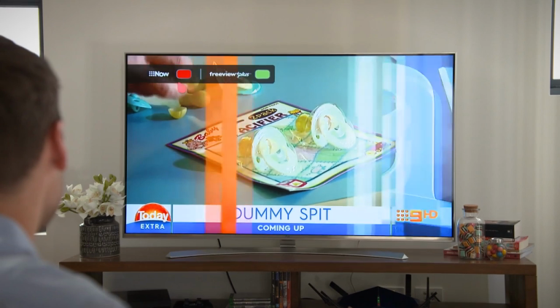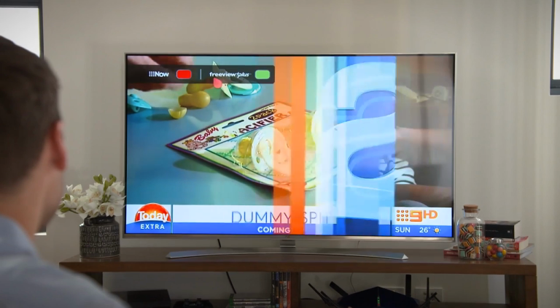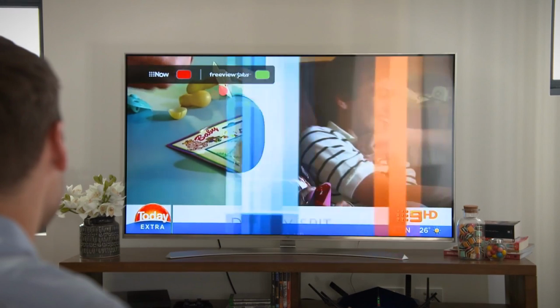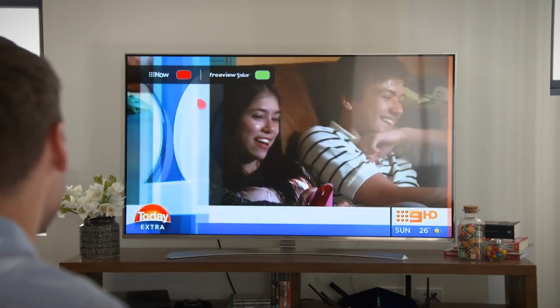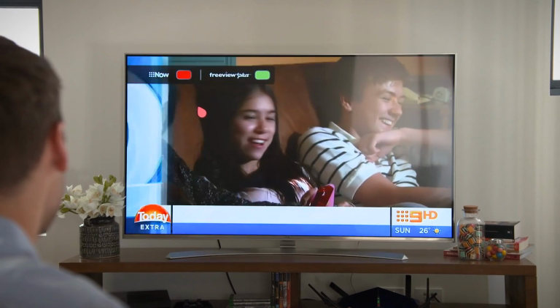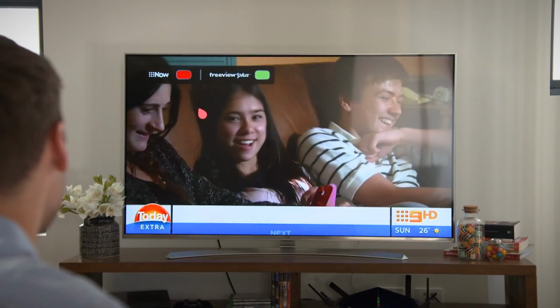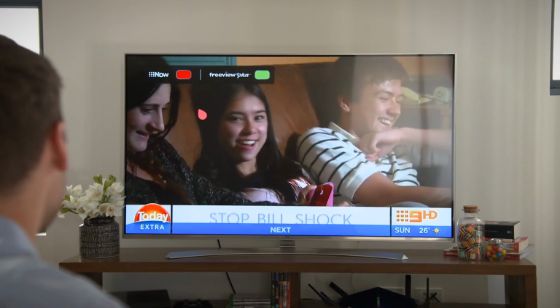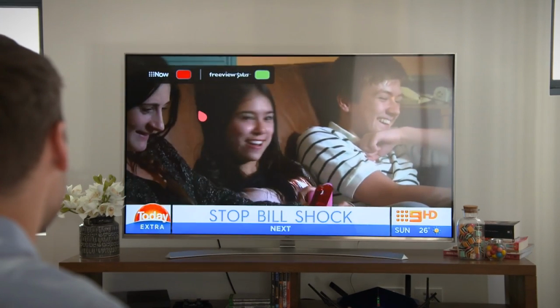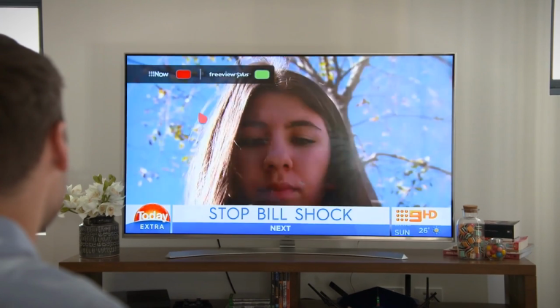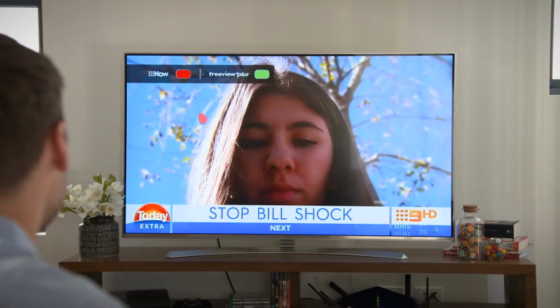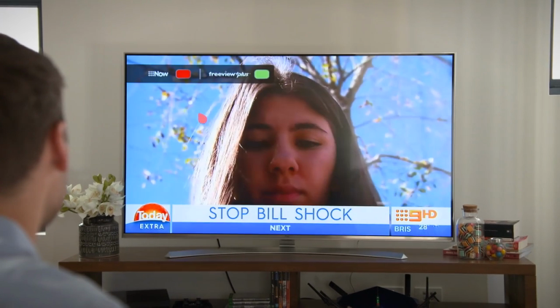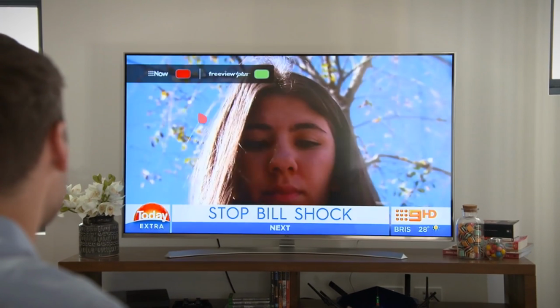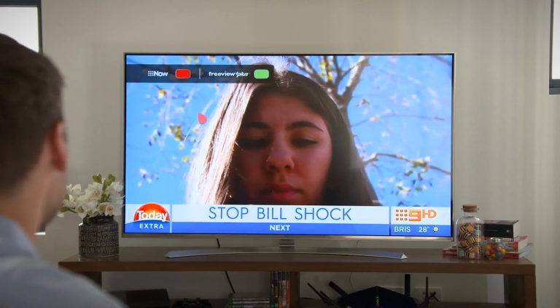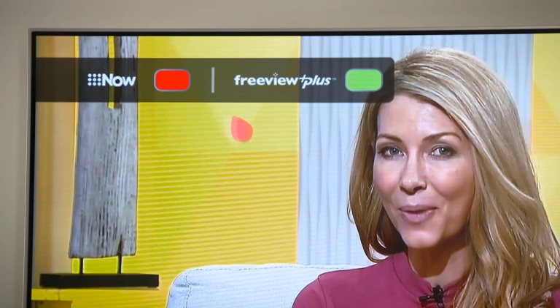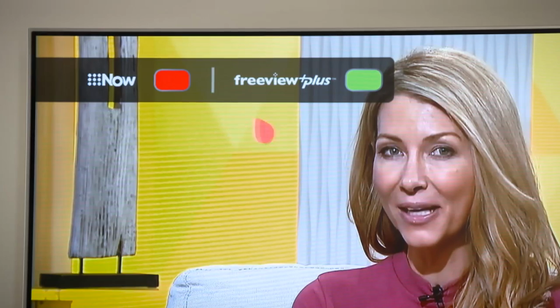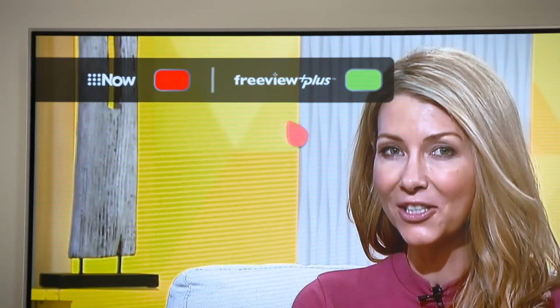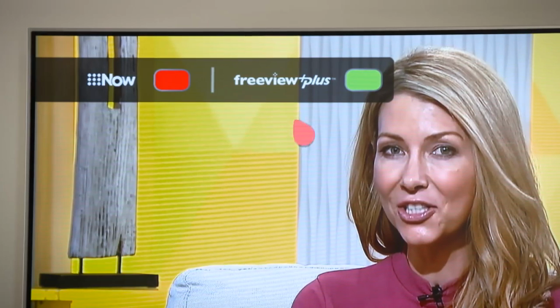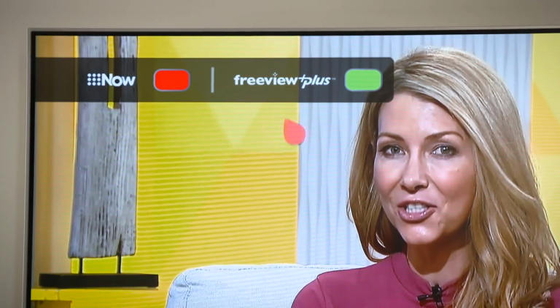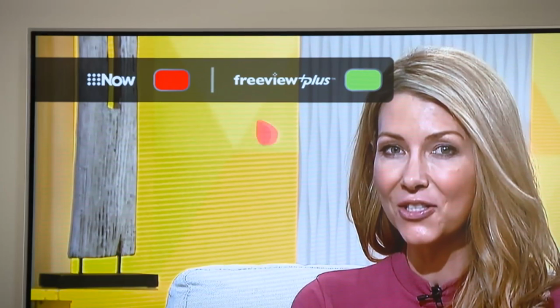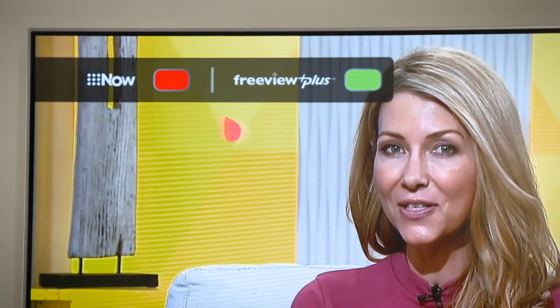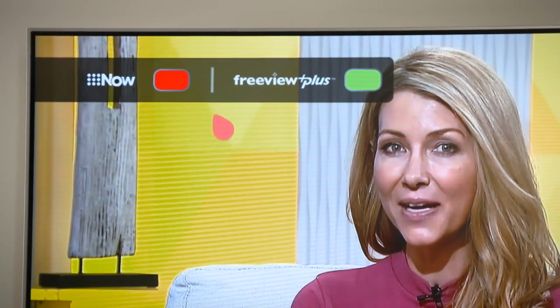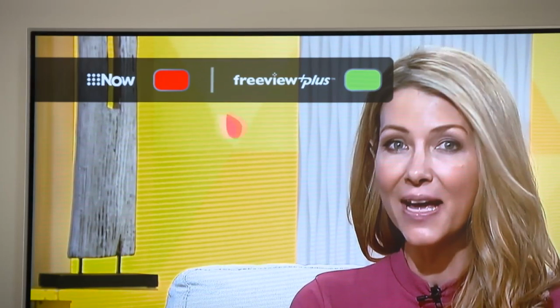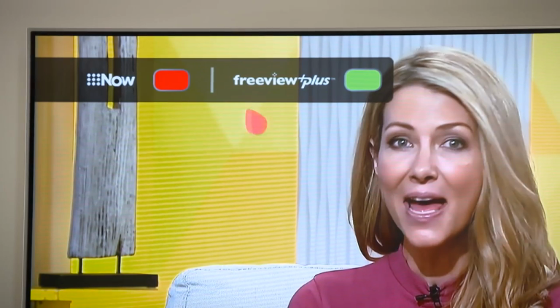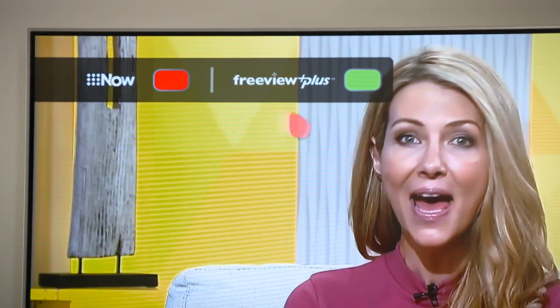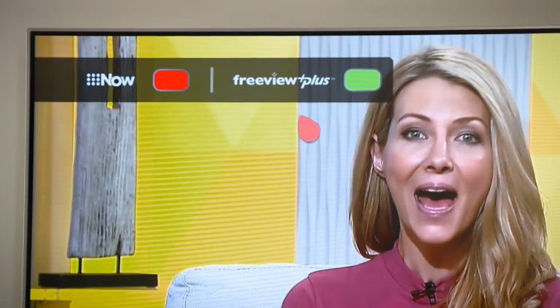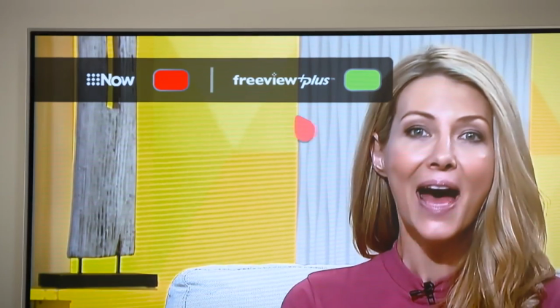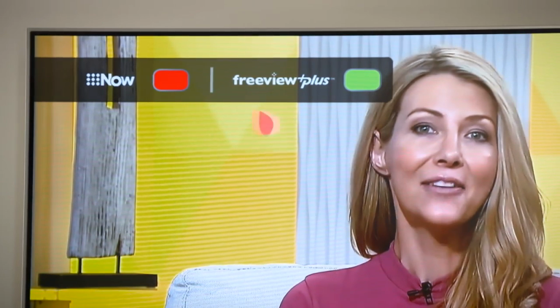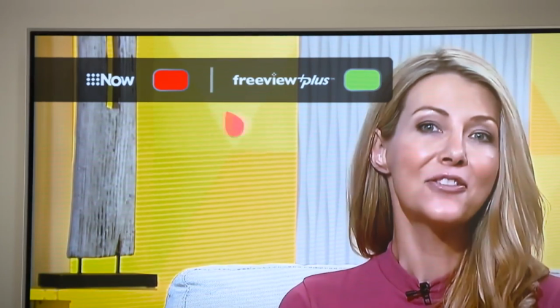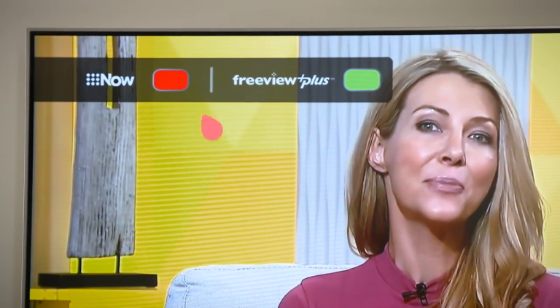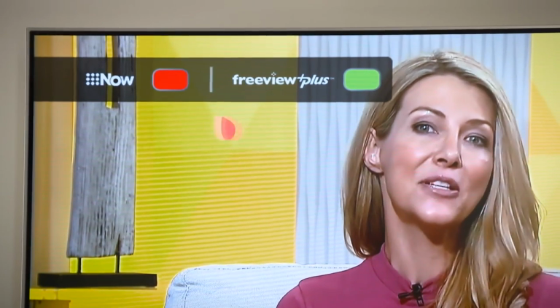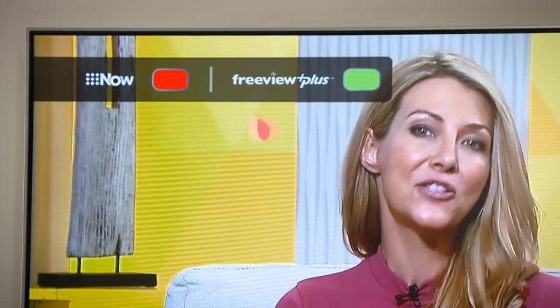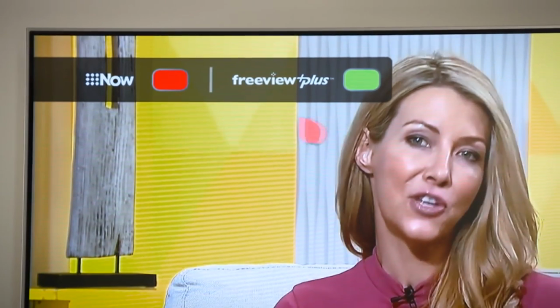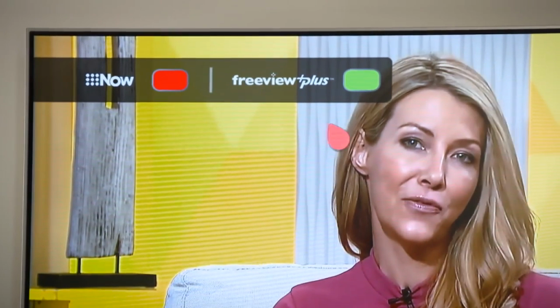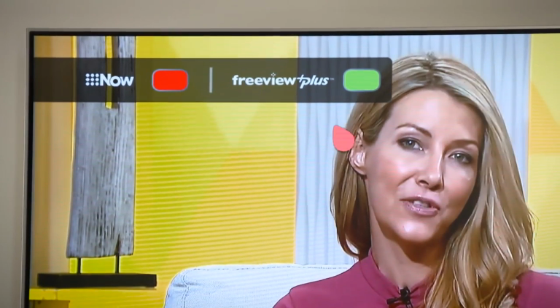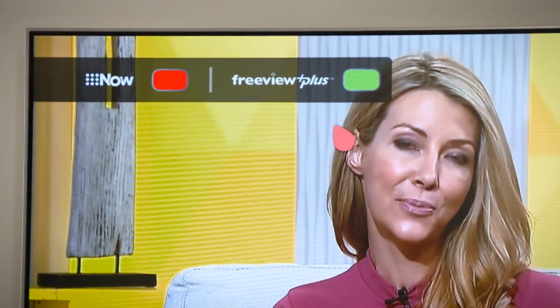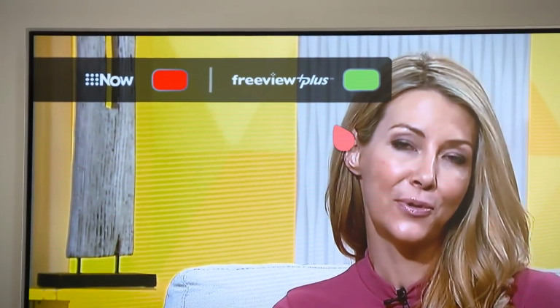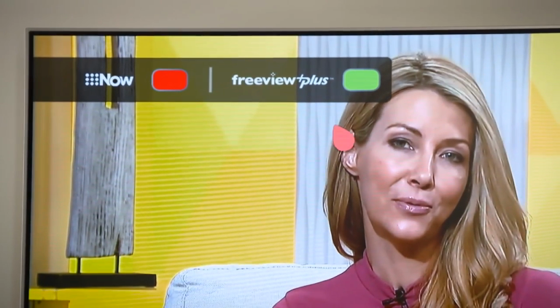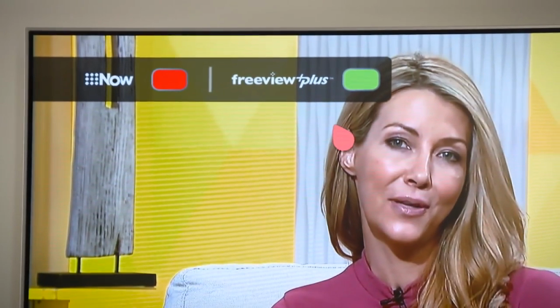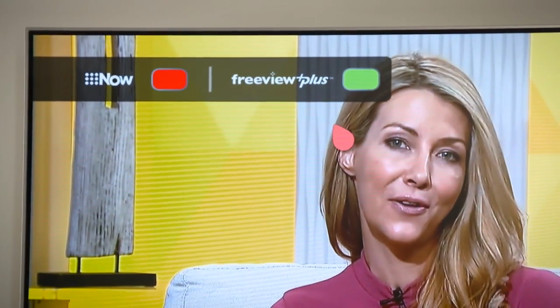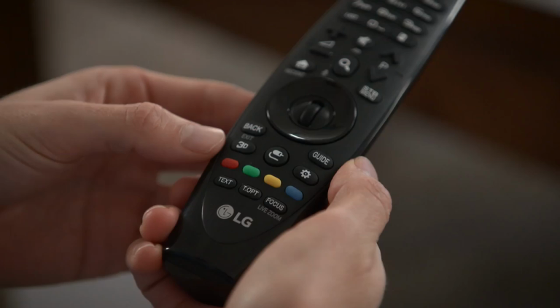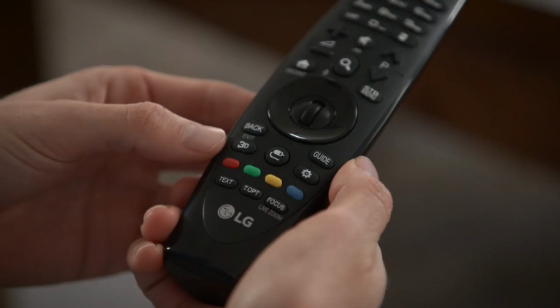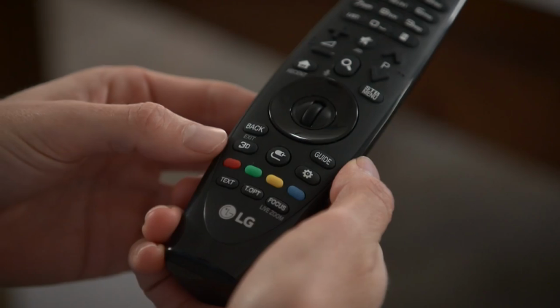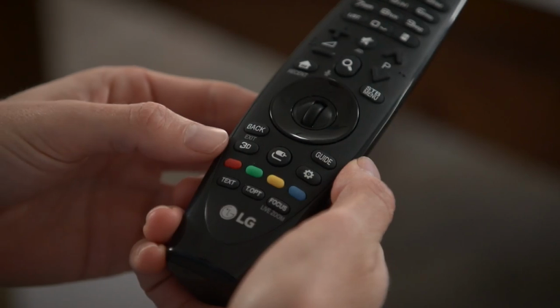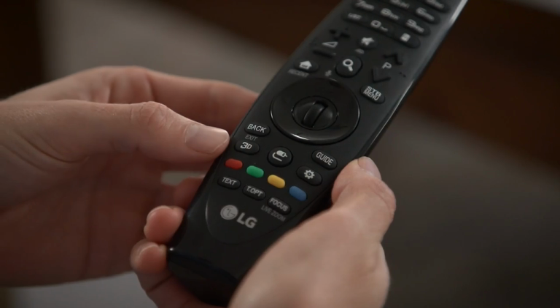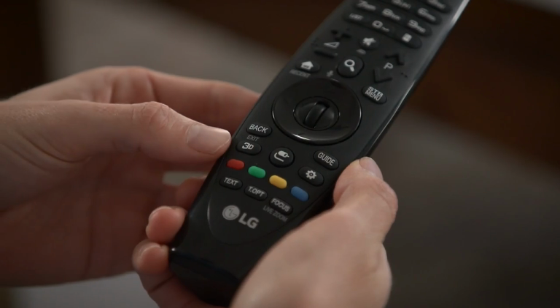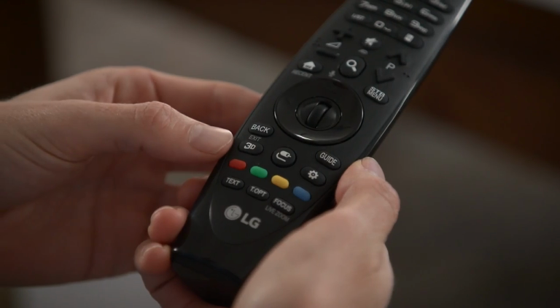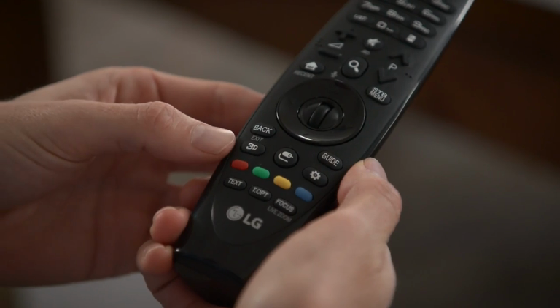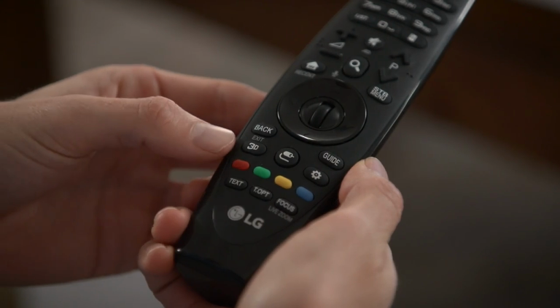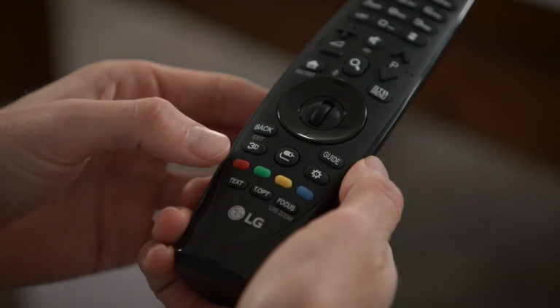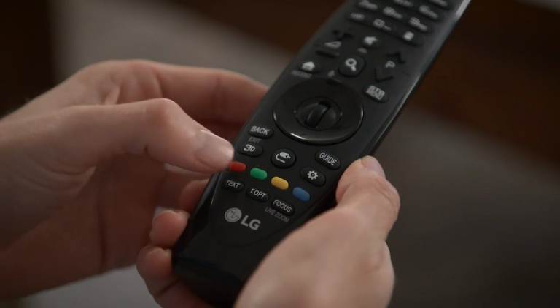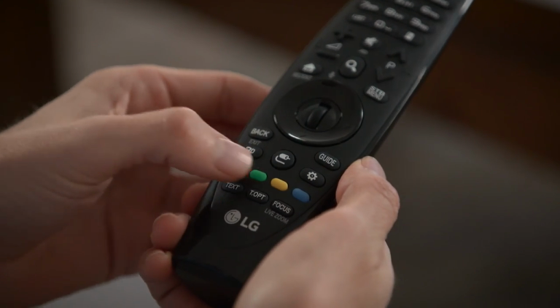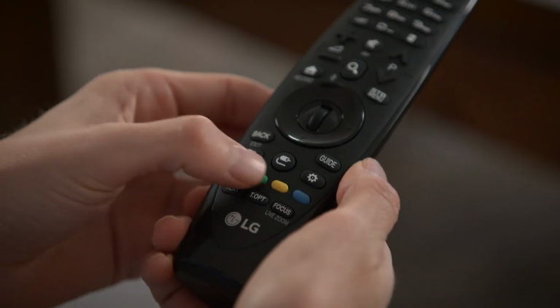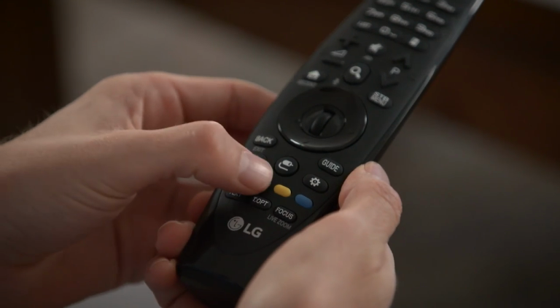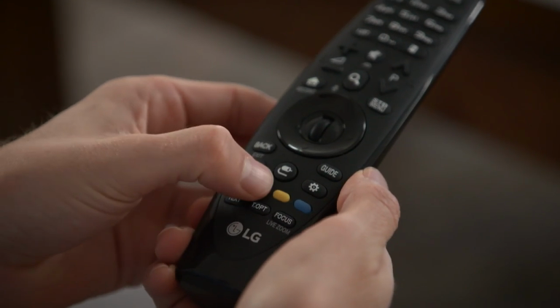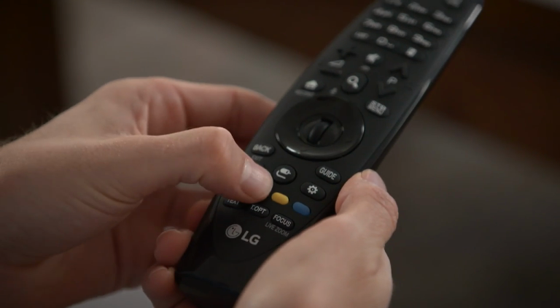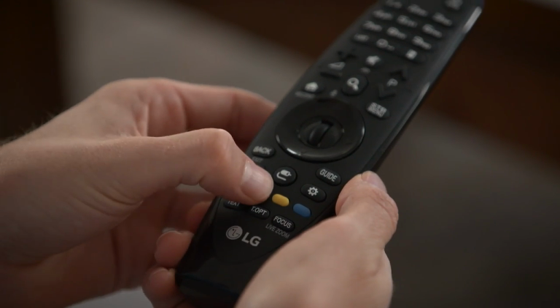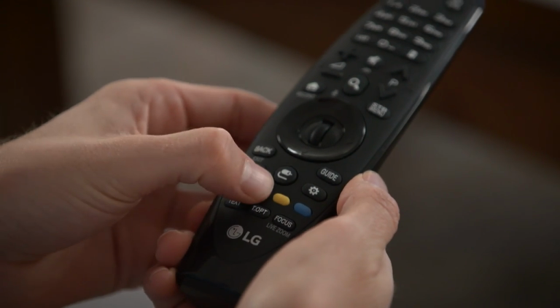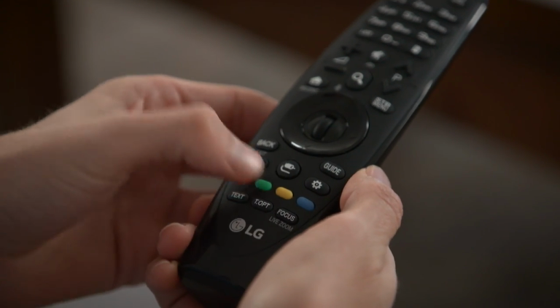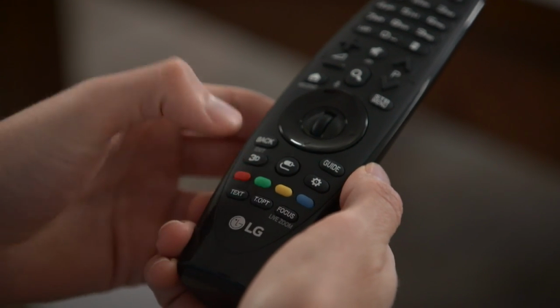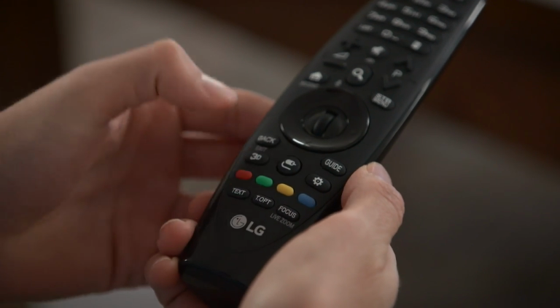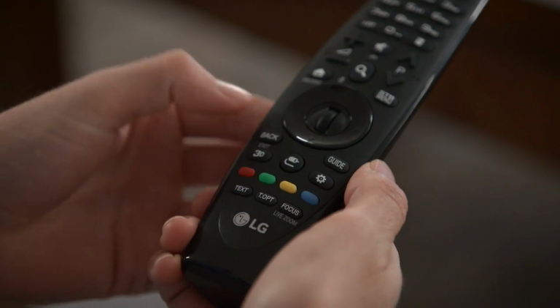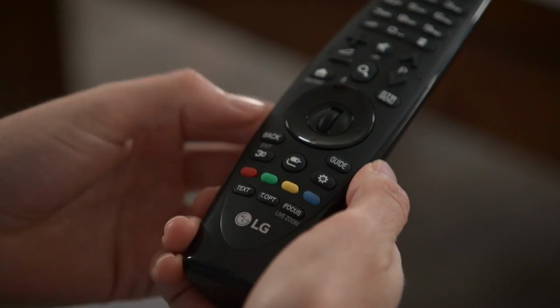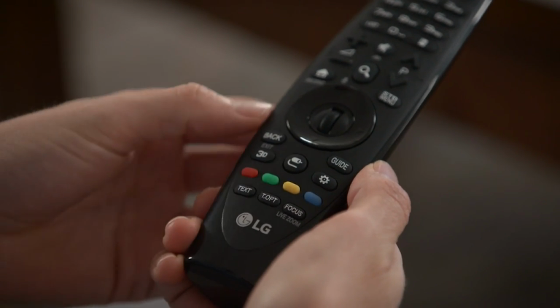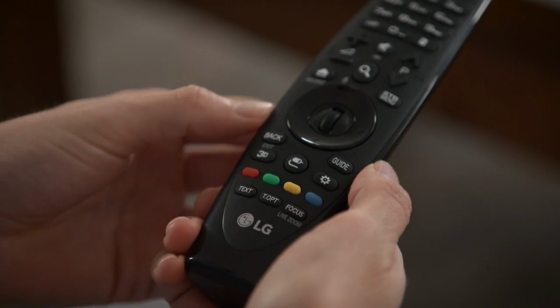Next, wait for the Freeview Plus pop-up to appear in the top left corner. Now simply press the green button on your remote.